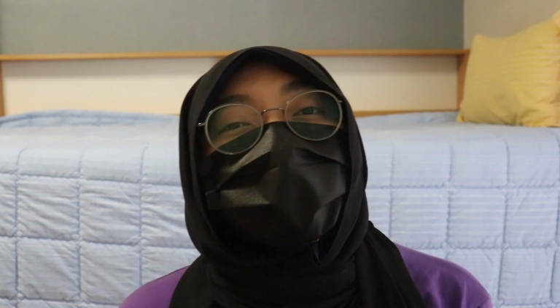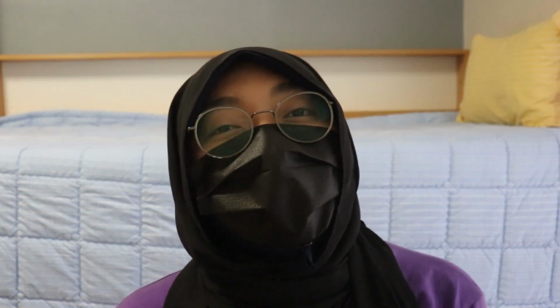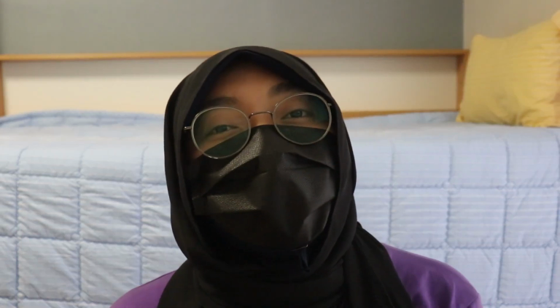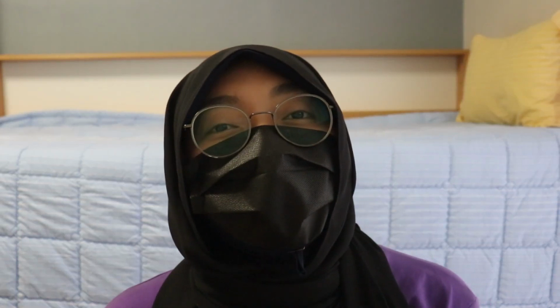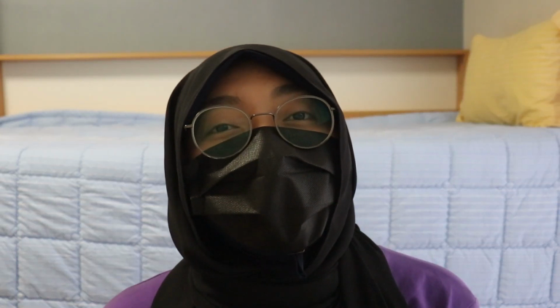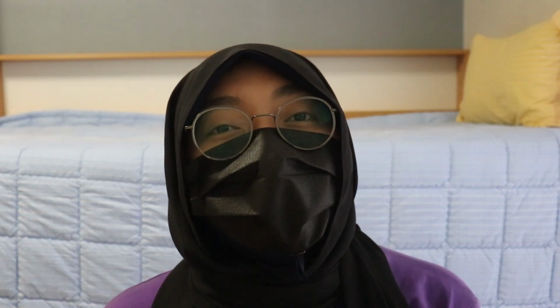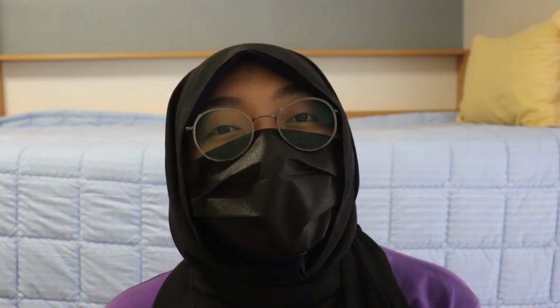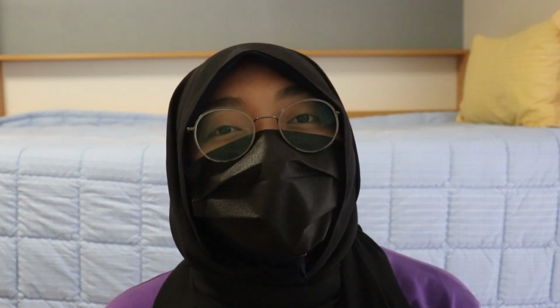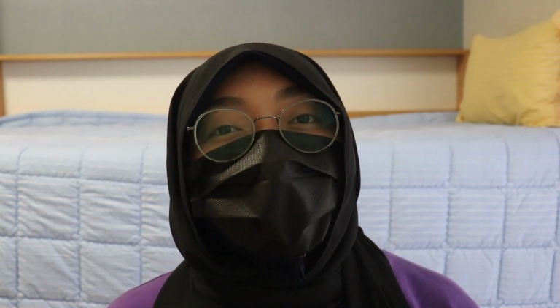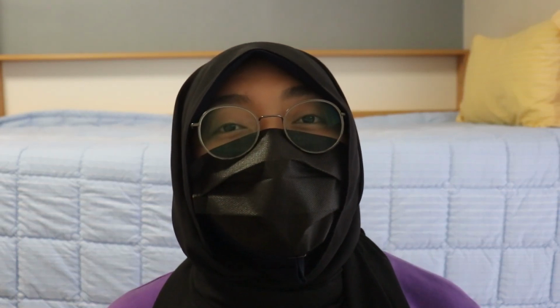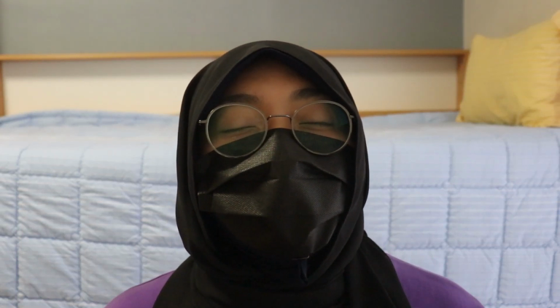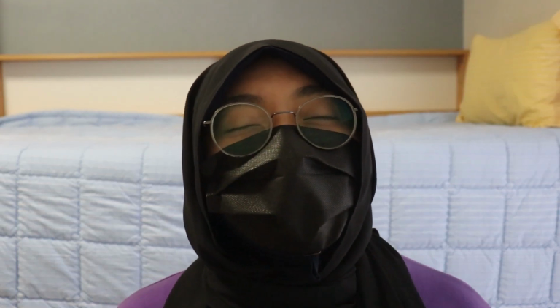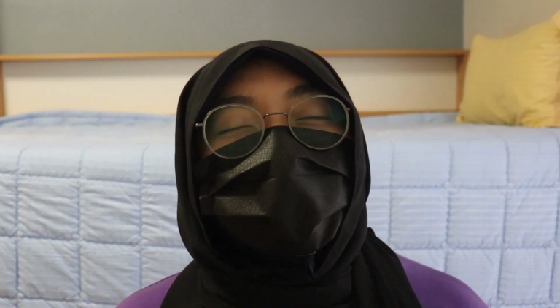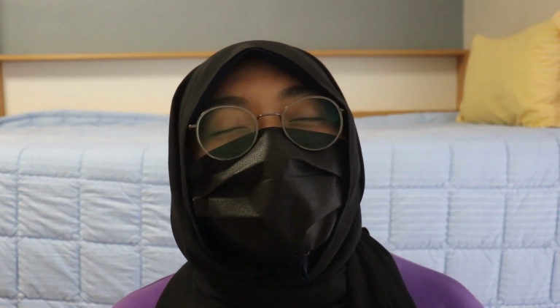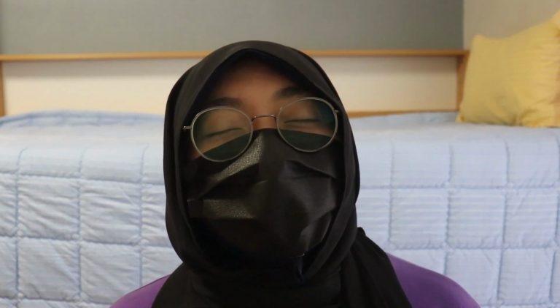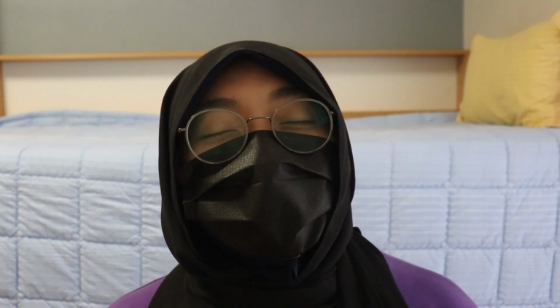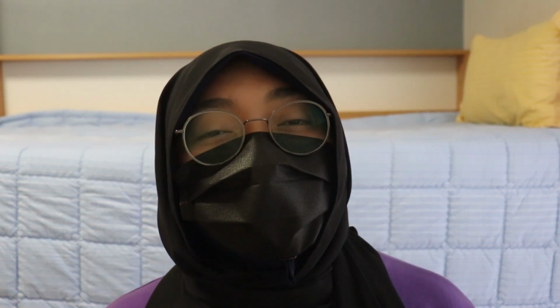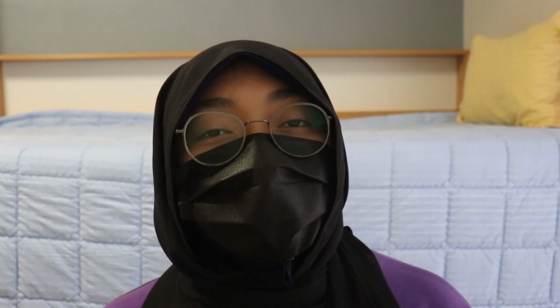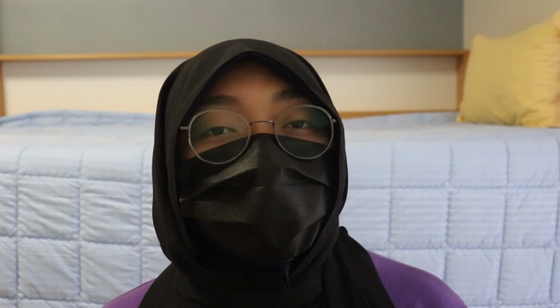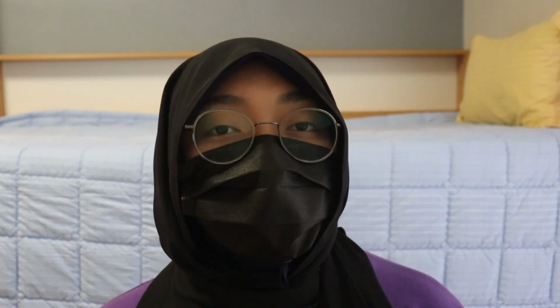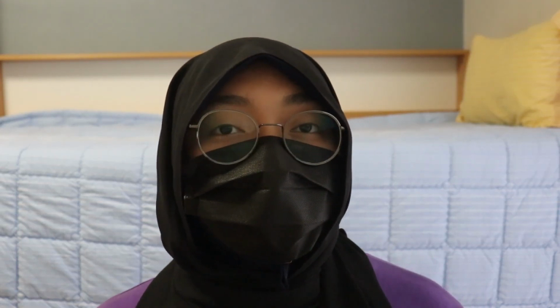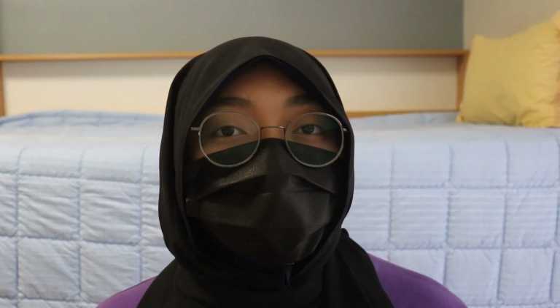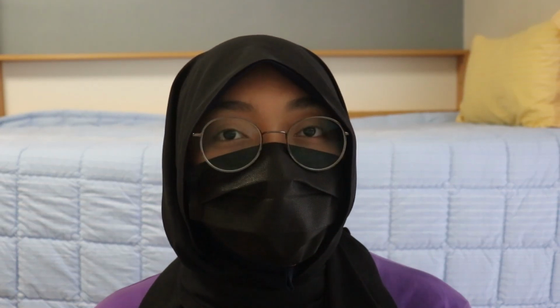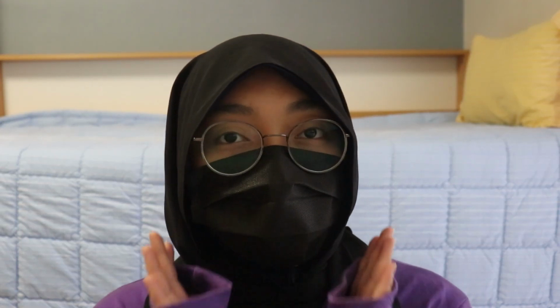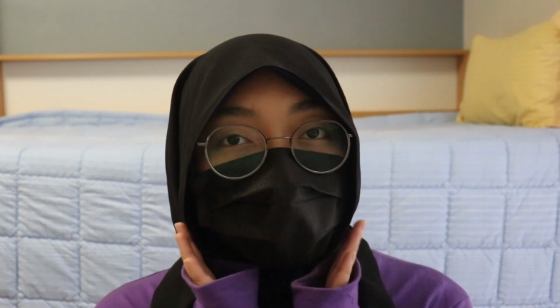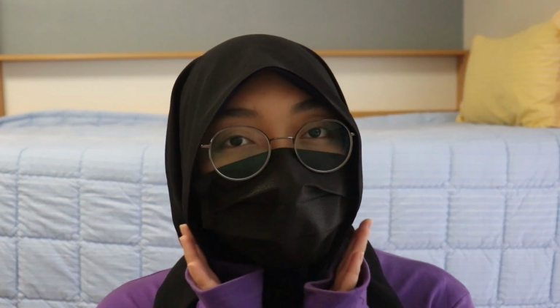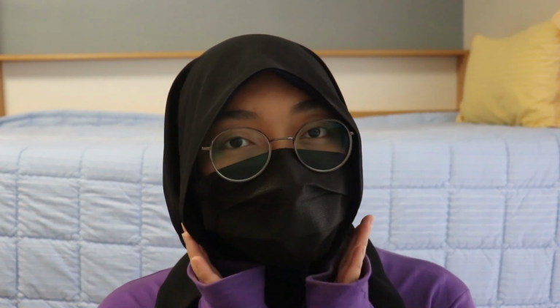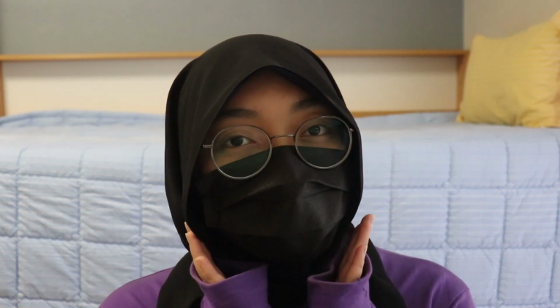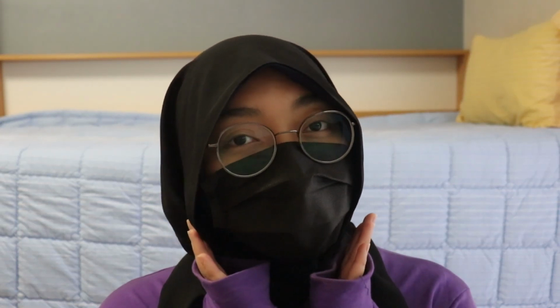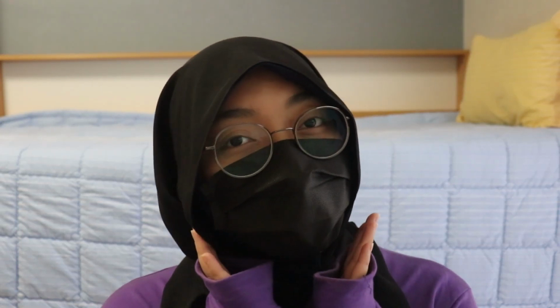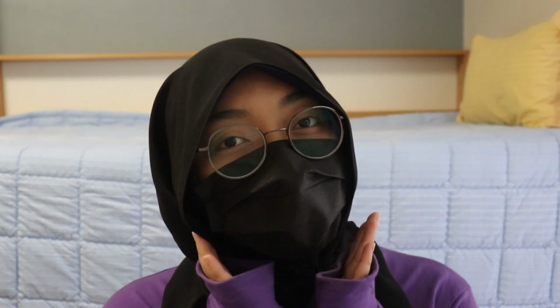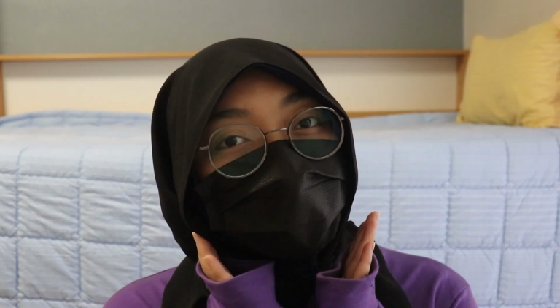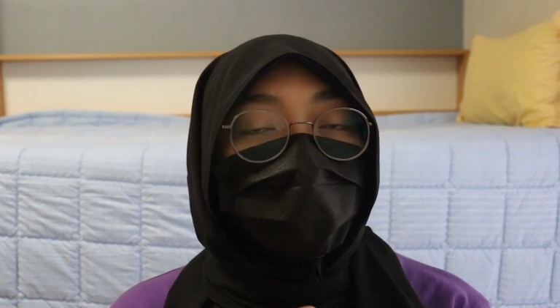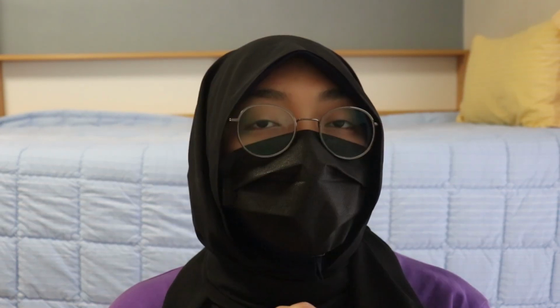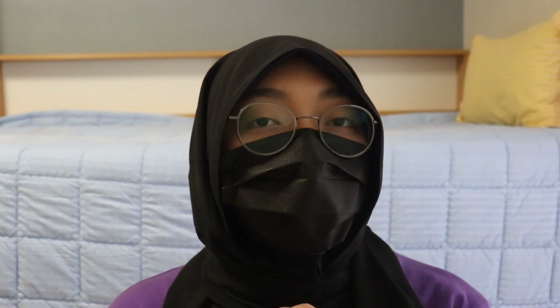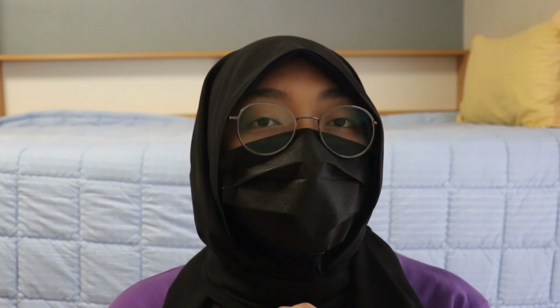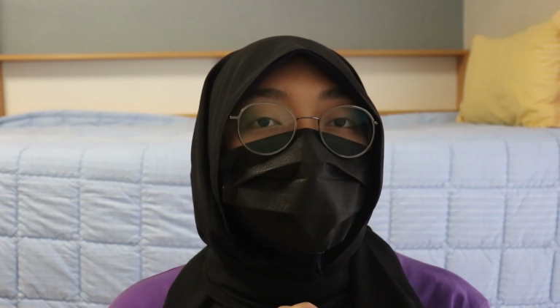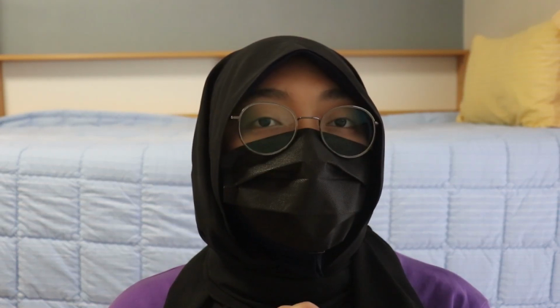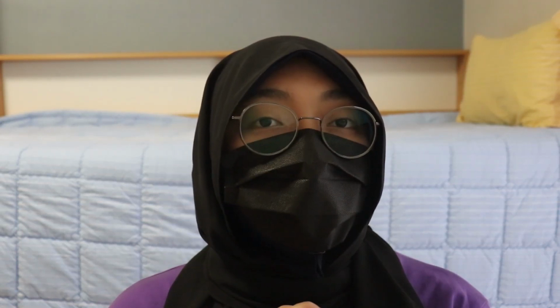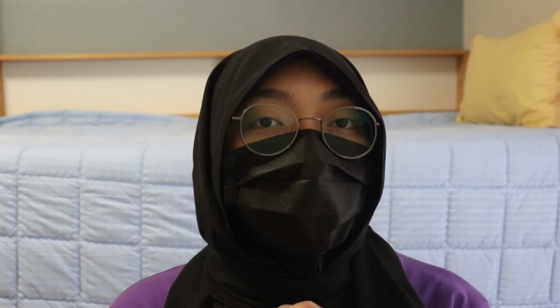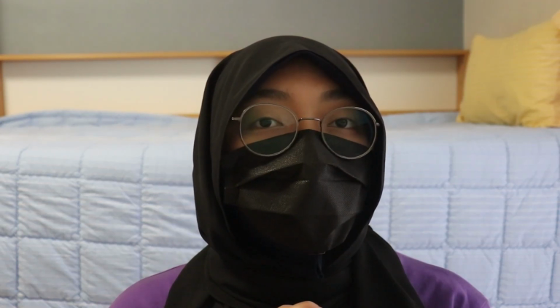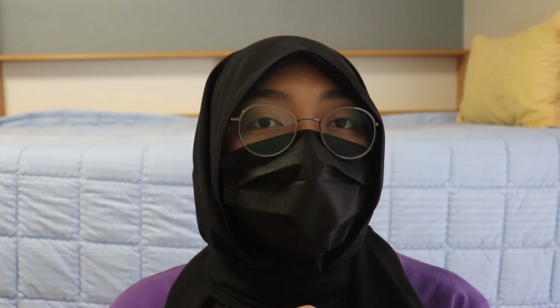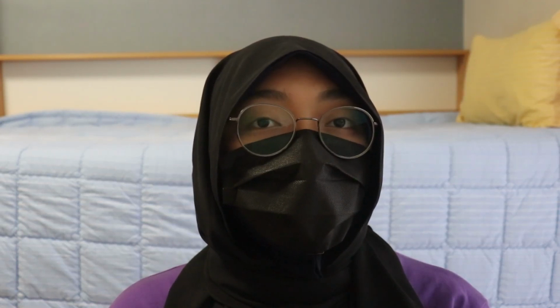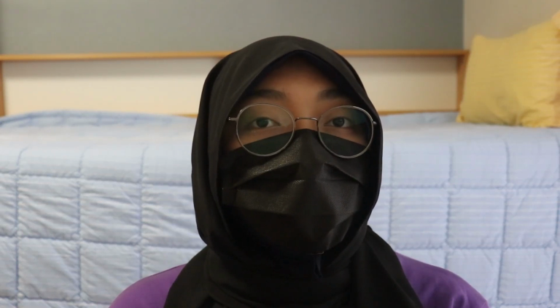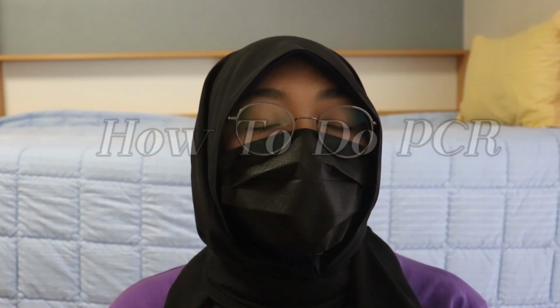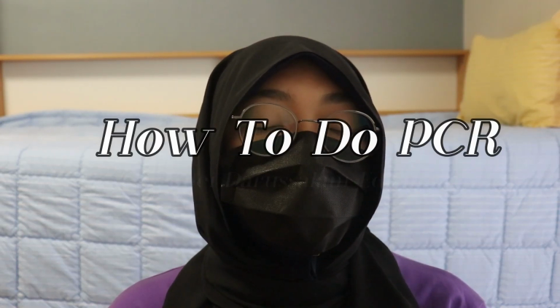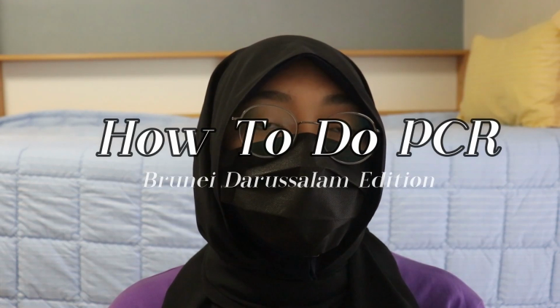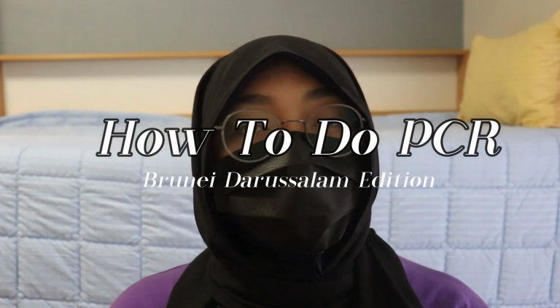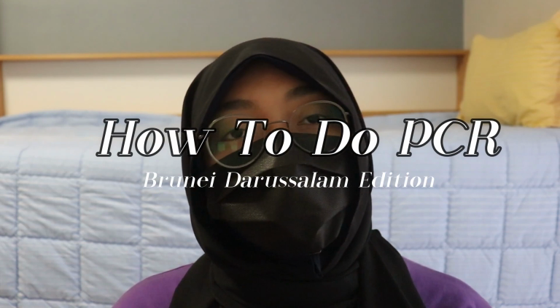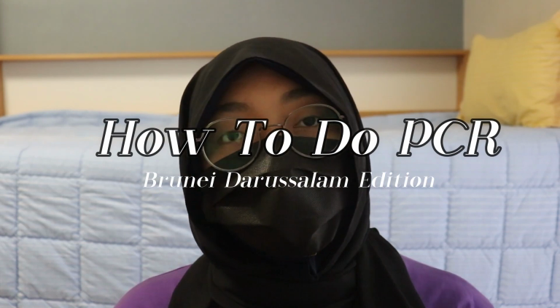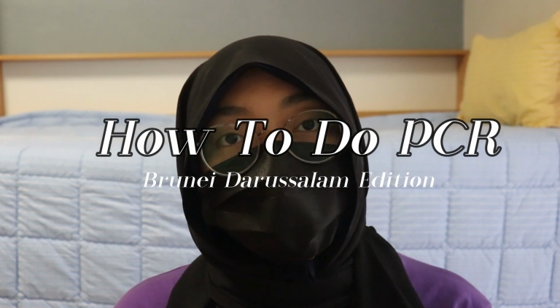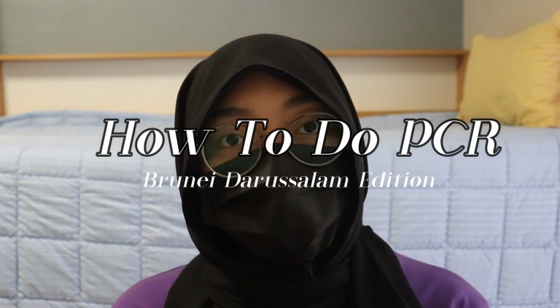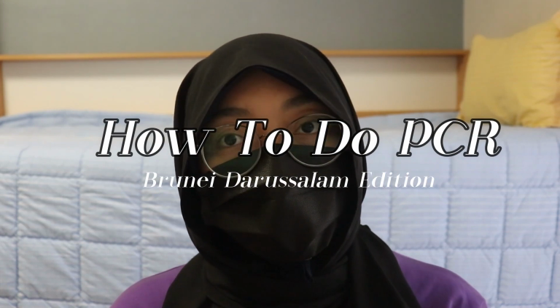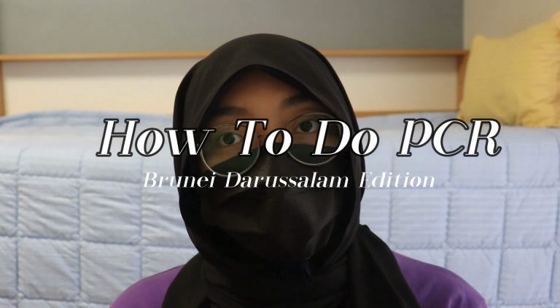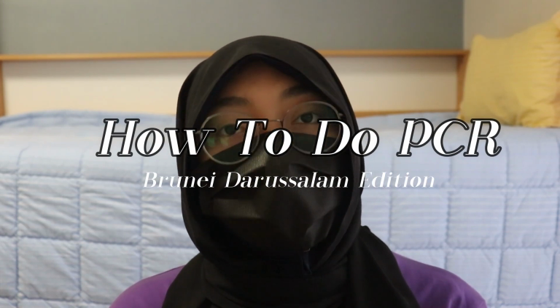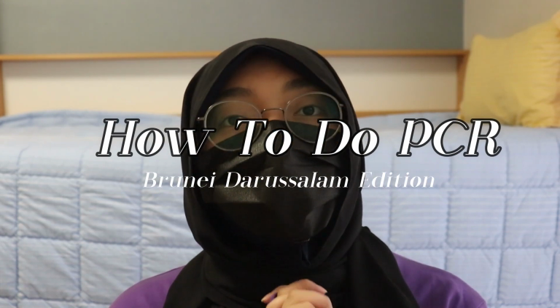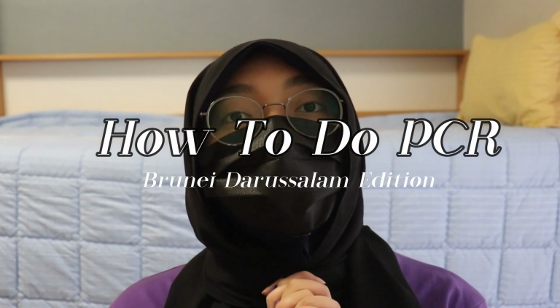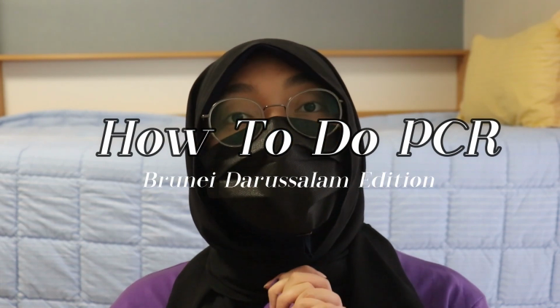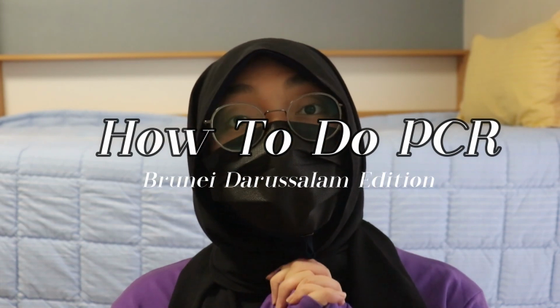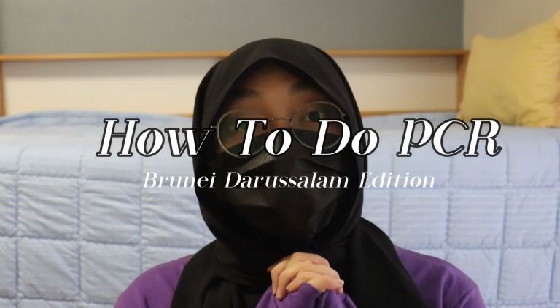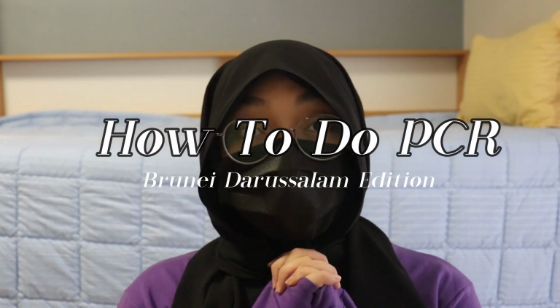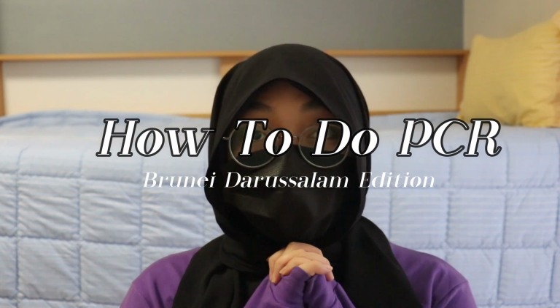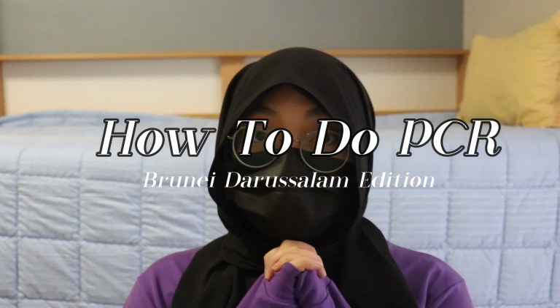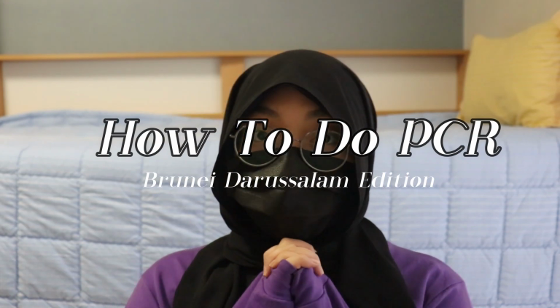Assalamu alaikum! Kaniyawasaya! It's Tlai here, Rufi! Today we're going to talk about how to do your PCR in Brunei na Wisana.